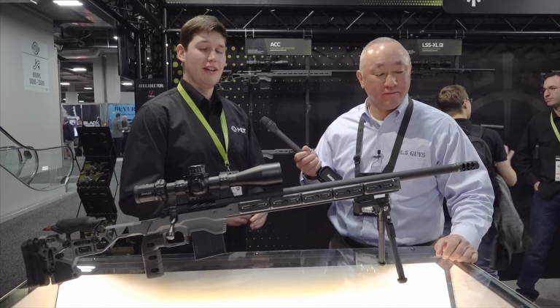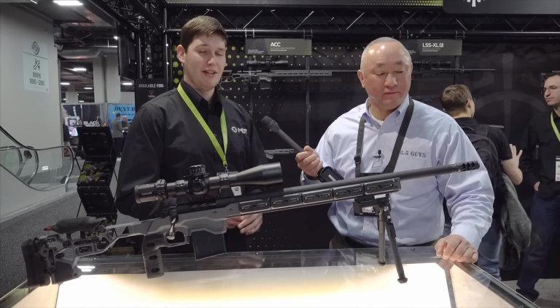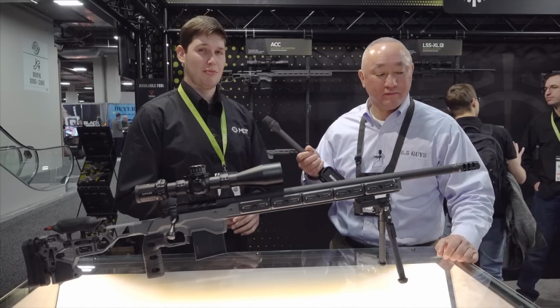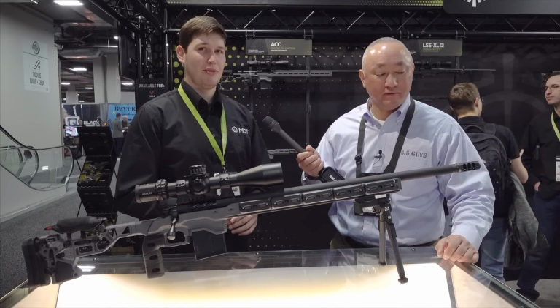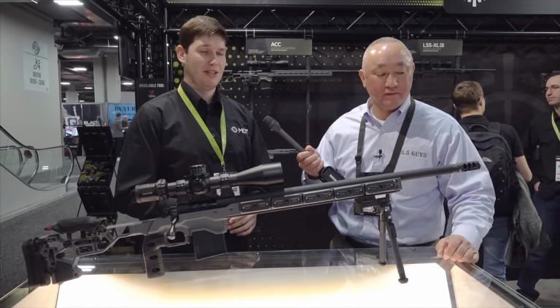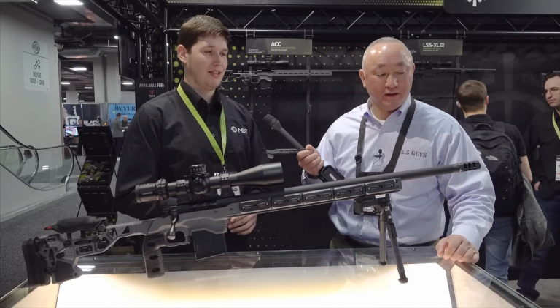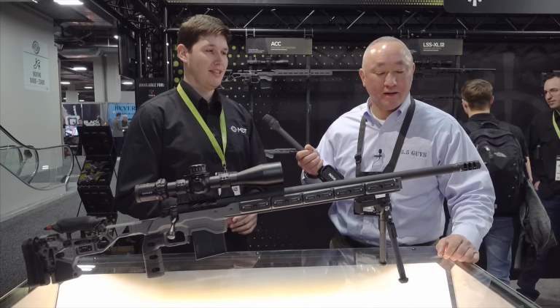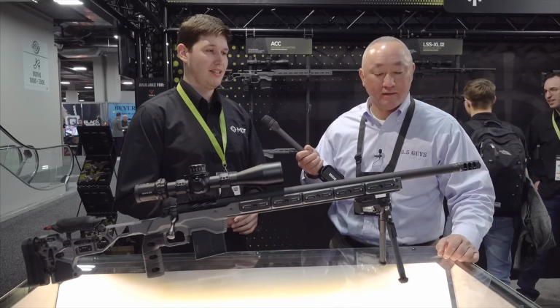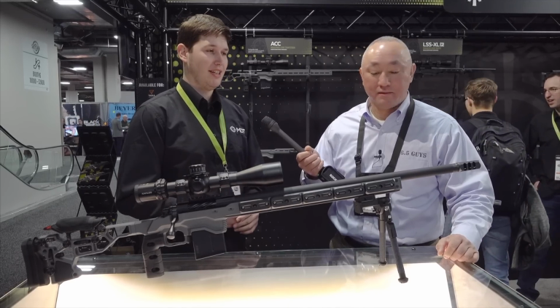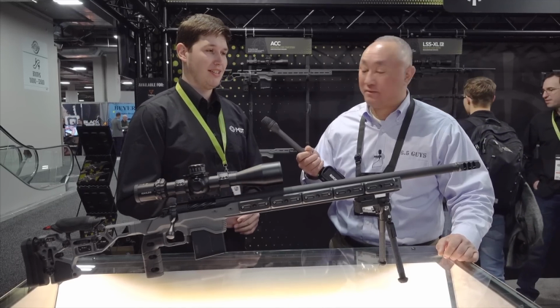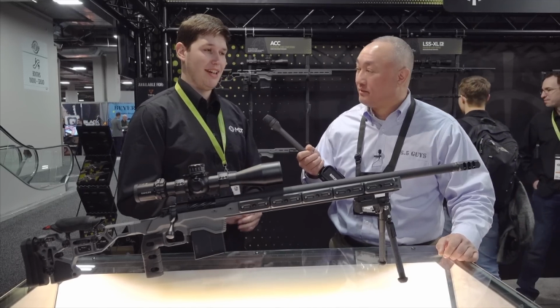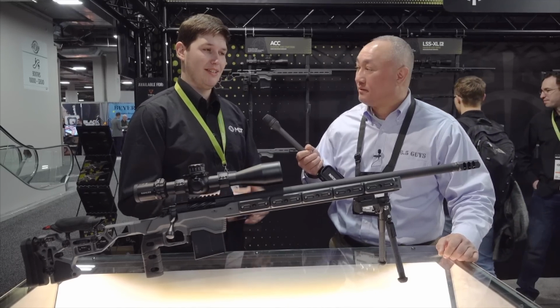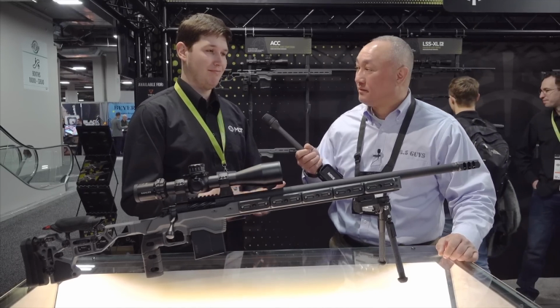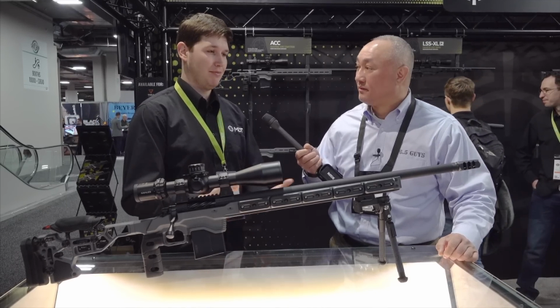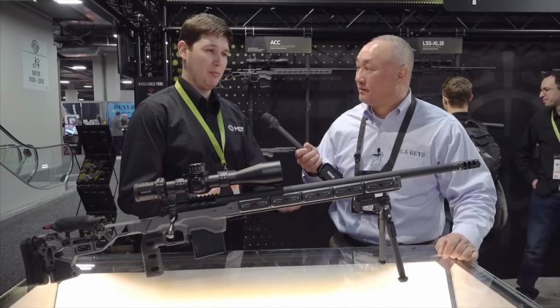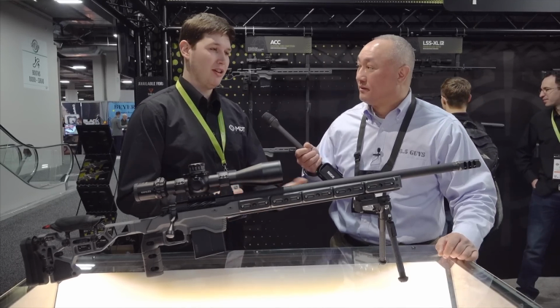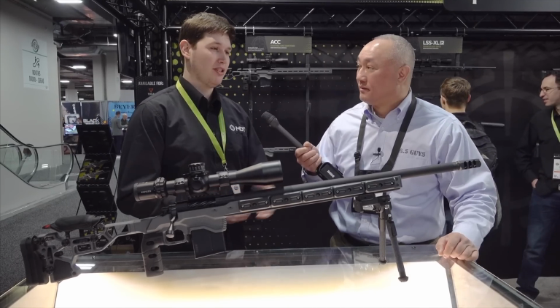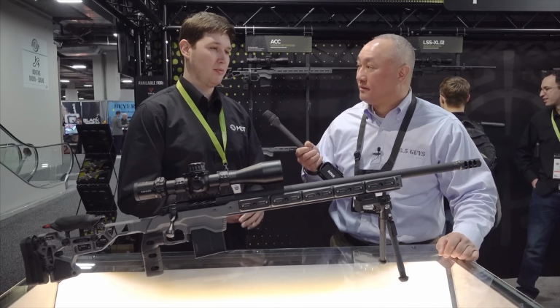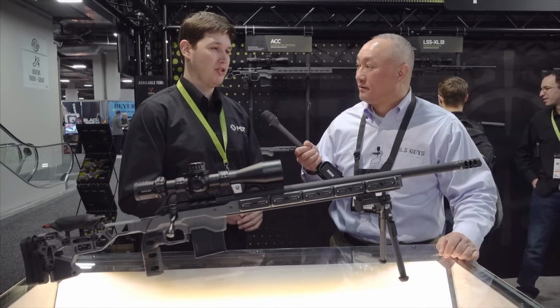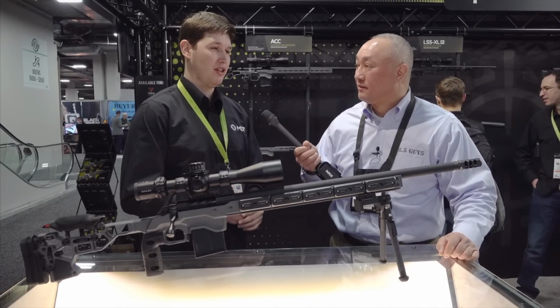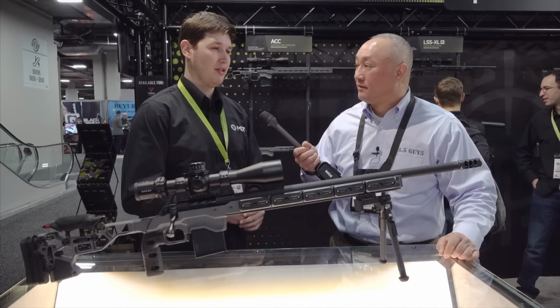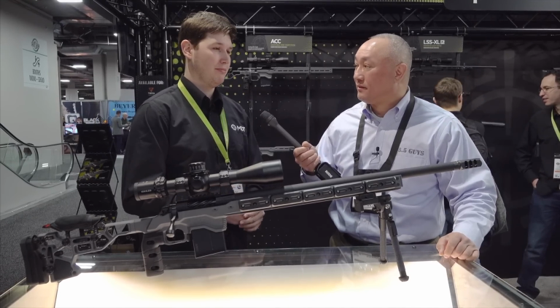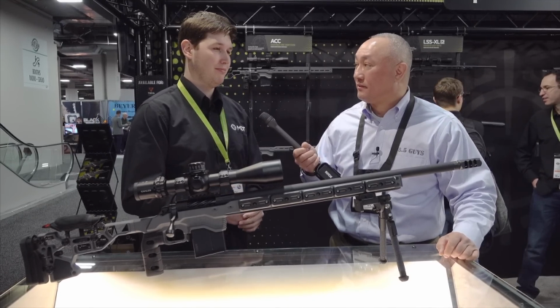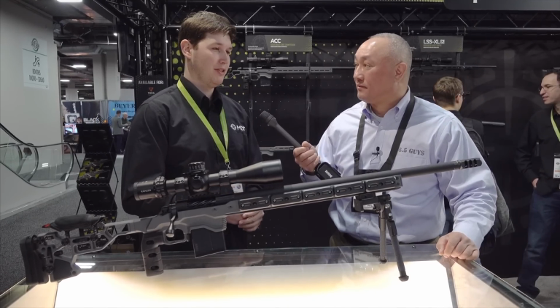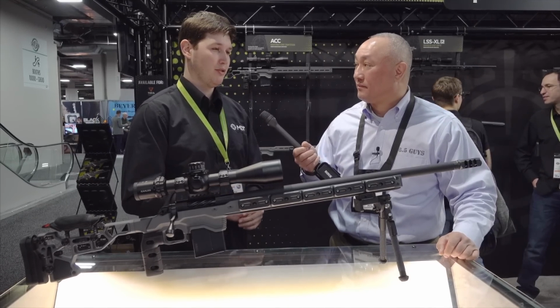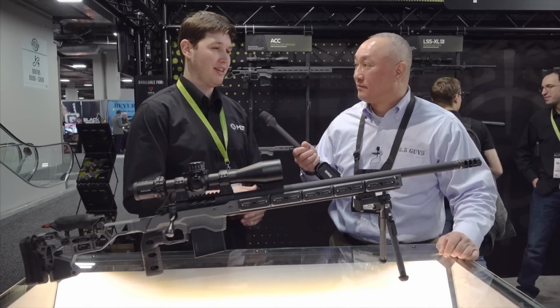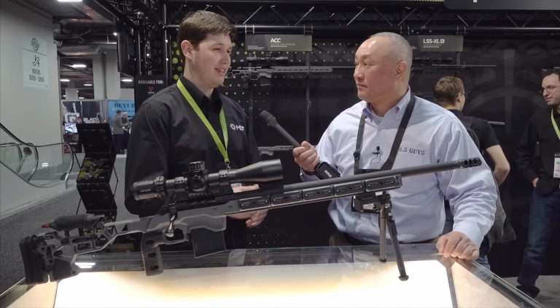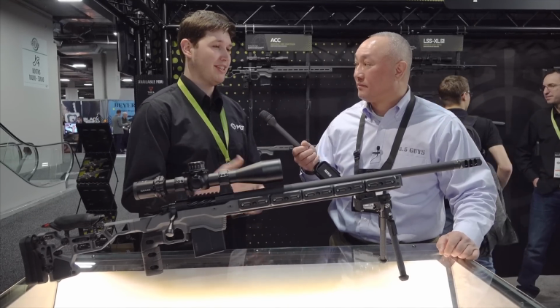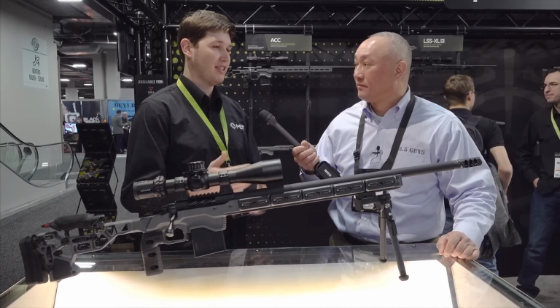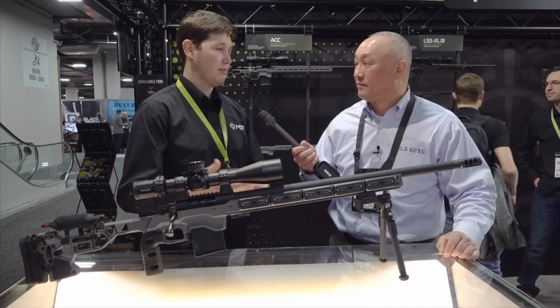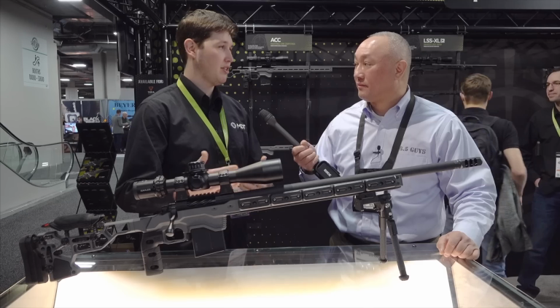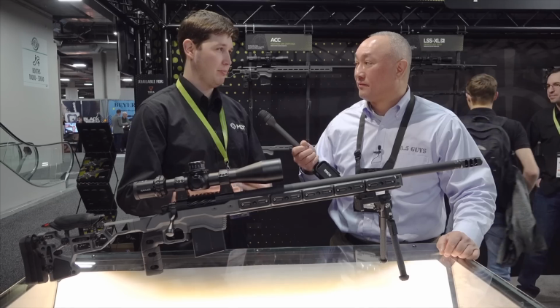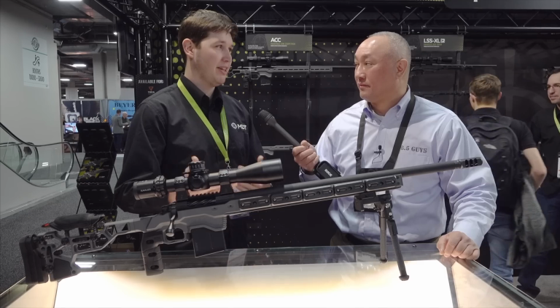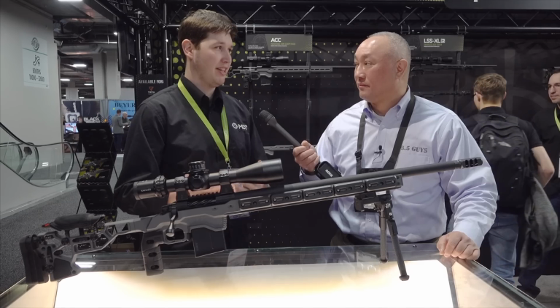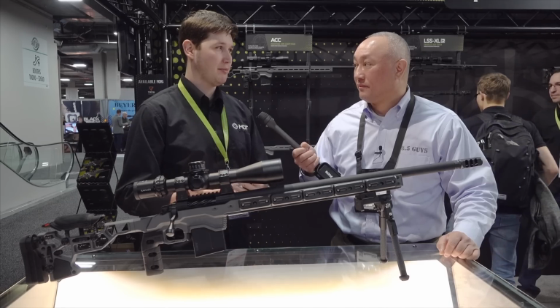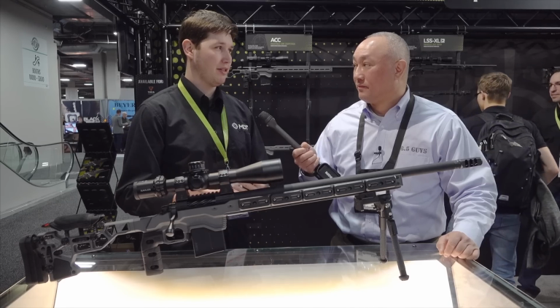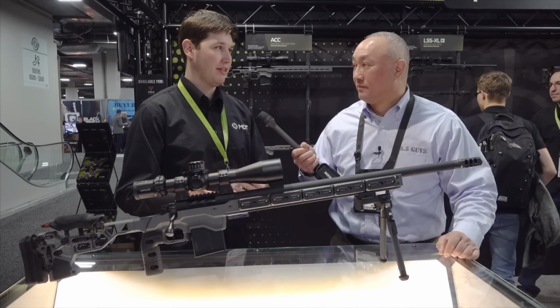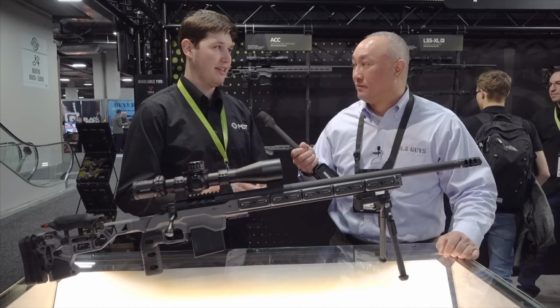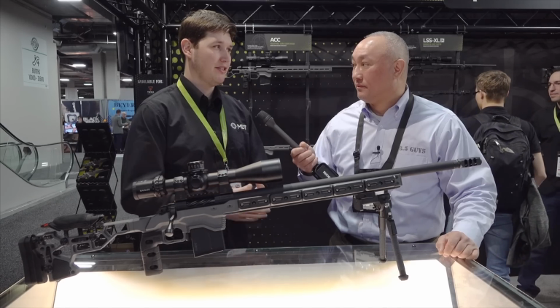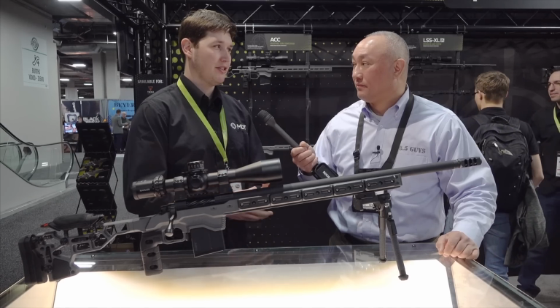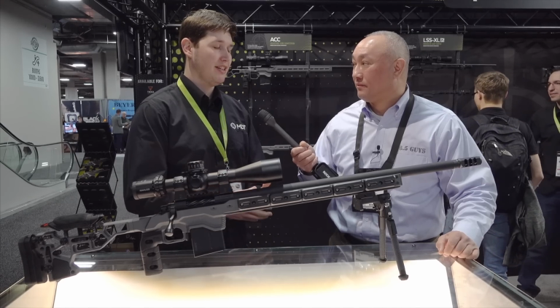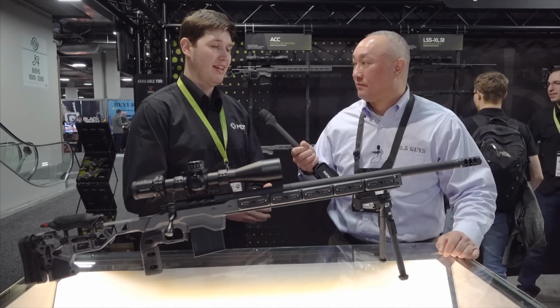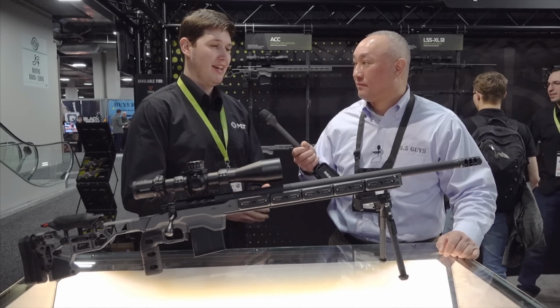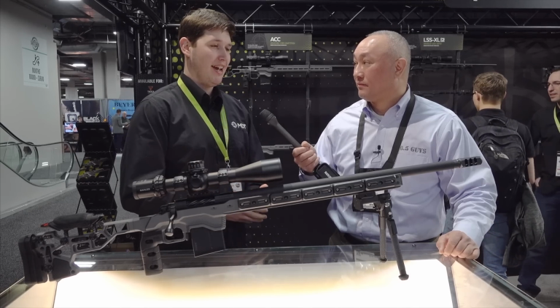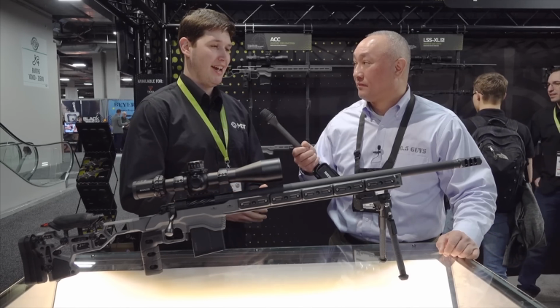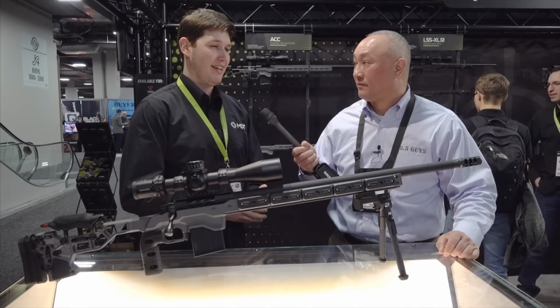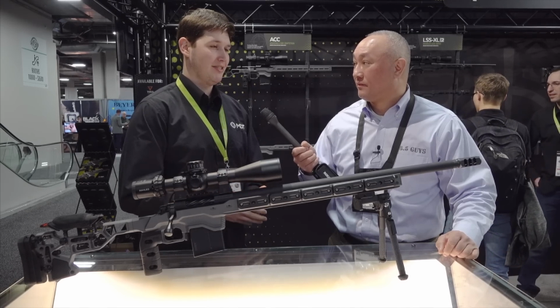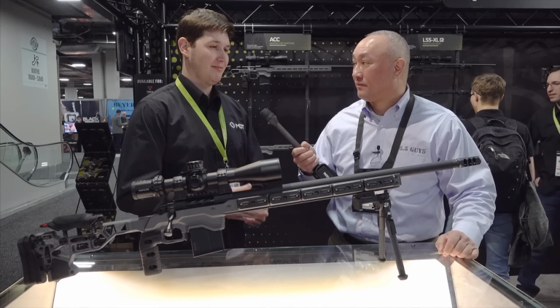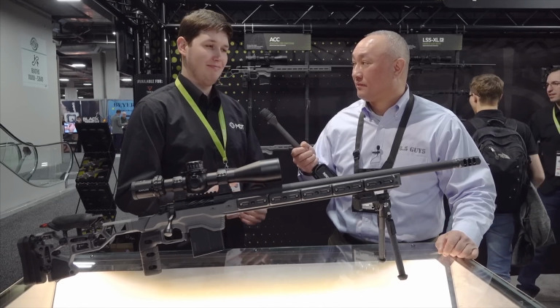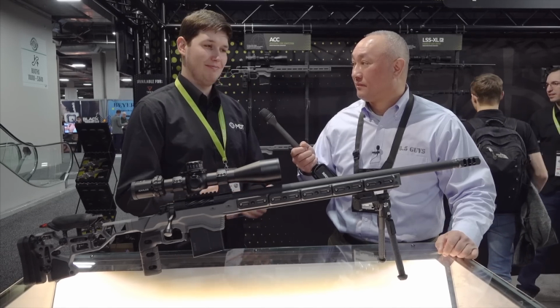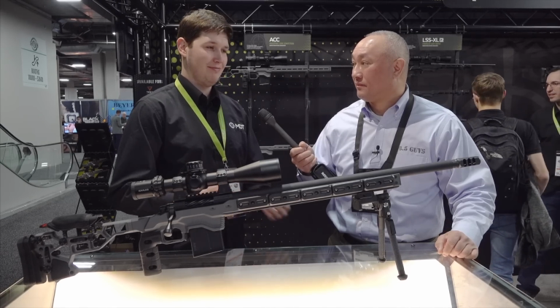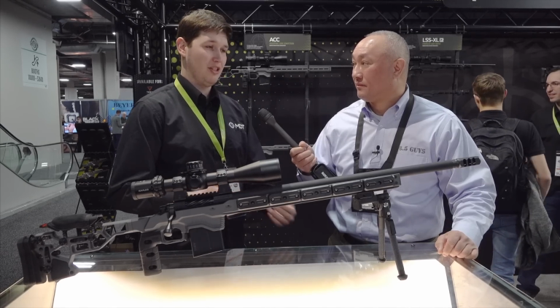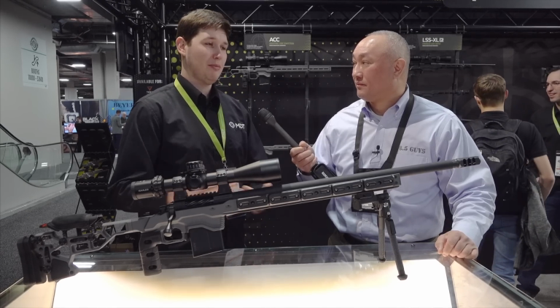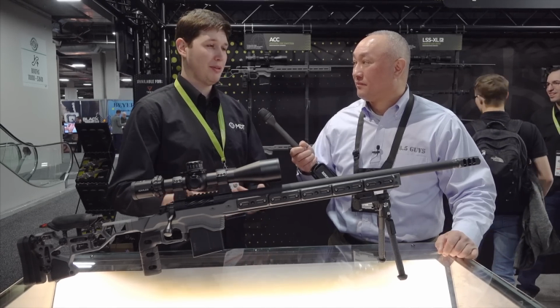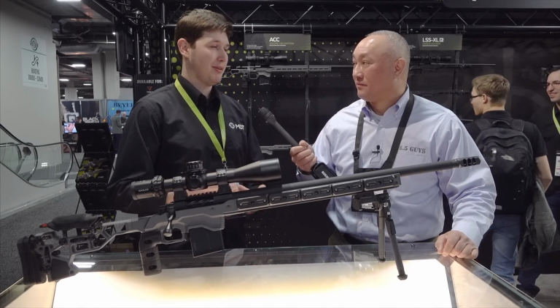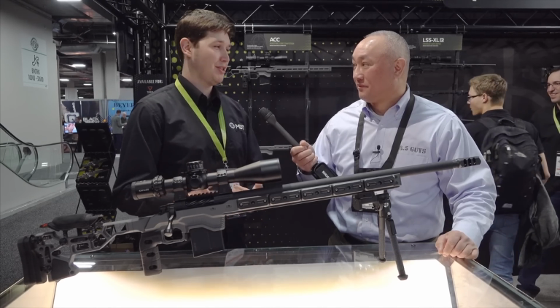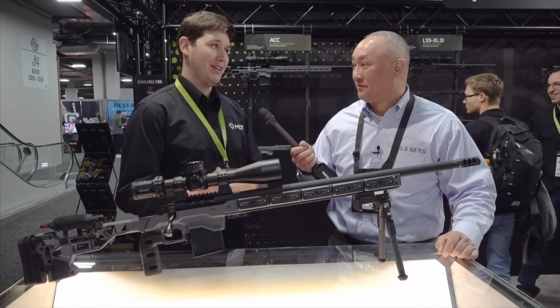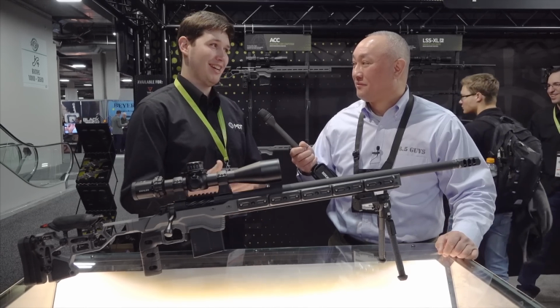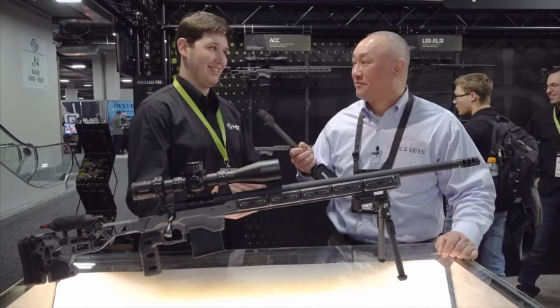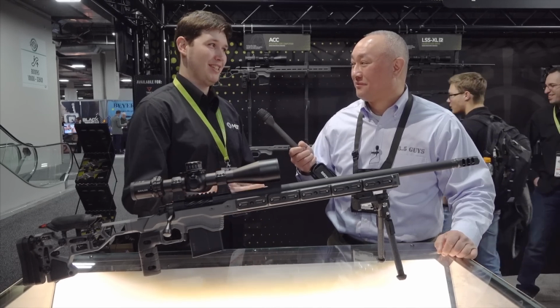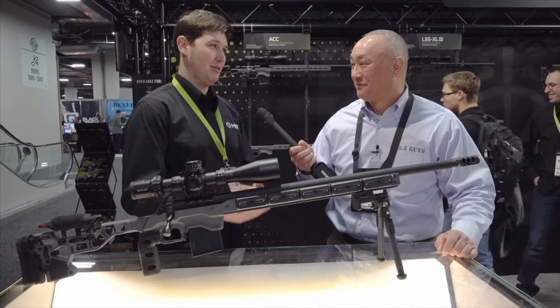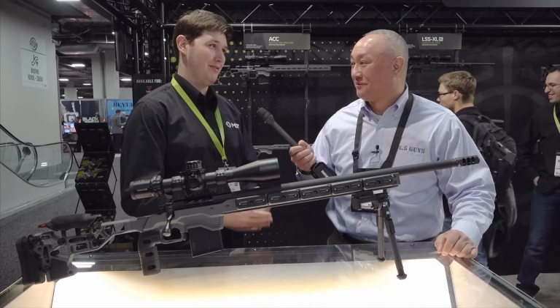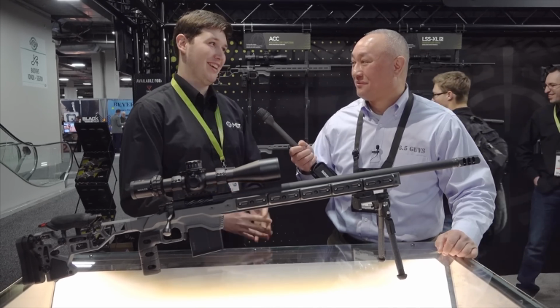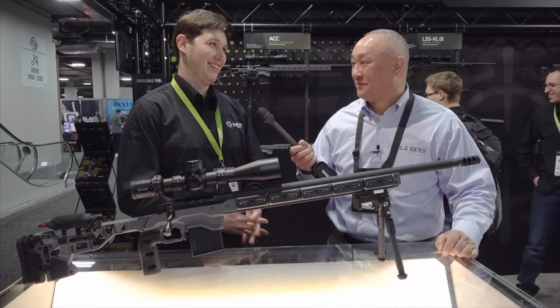We've shot them directly against some of the other big names in the industry, and for double the price we can't see double the value. It's a very aggressive price point.